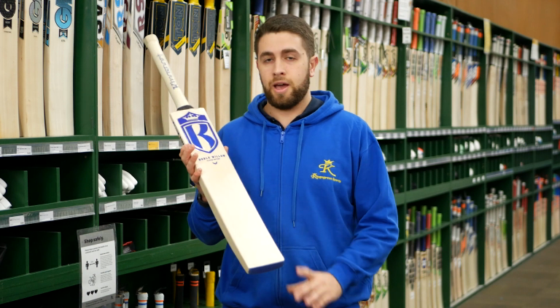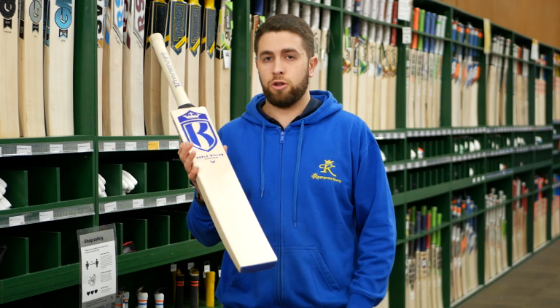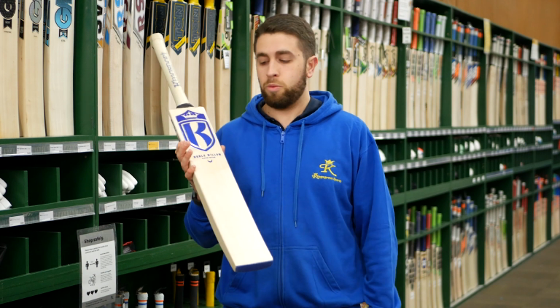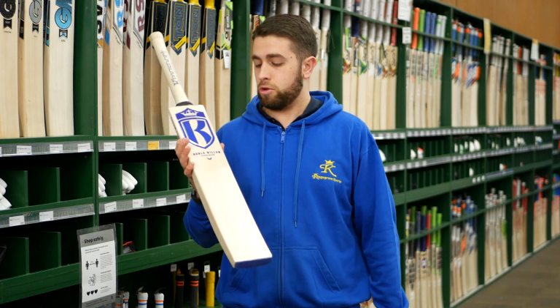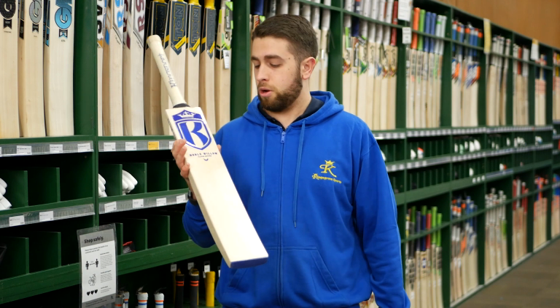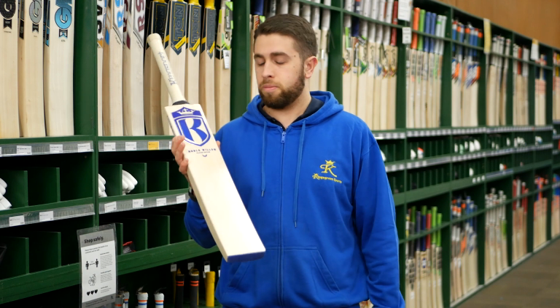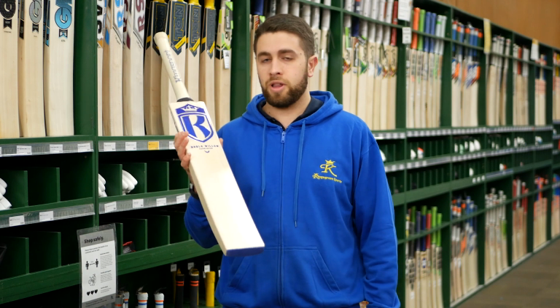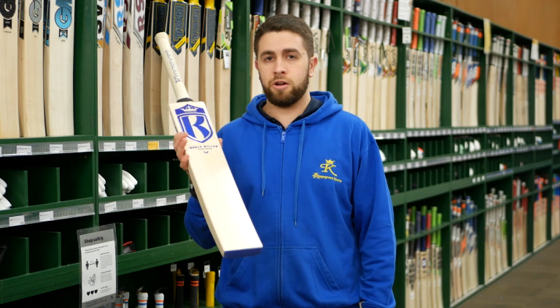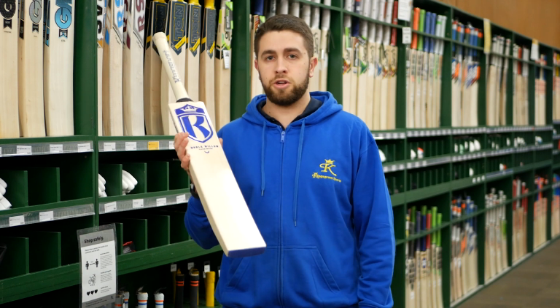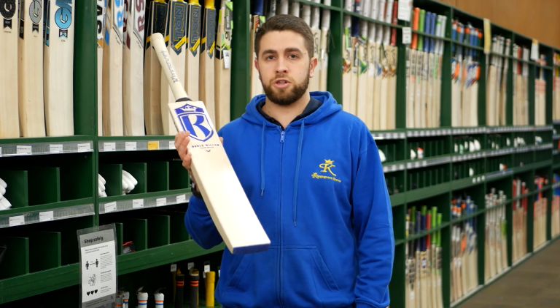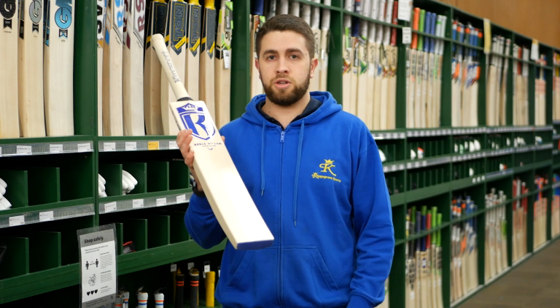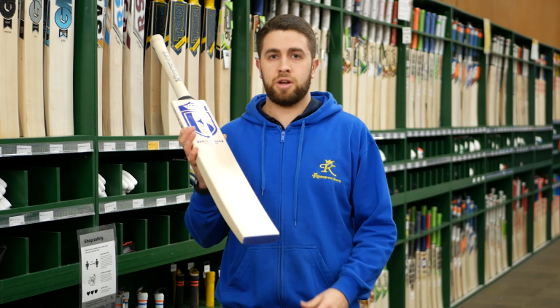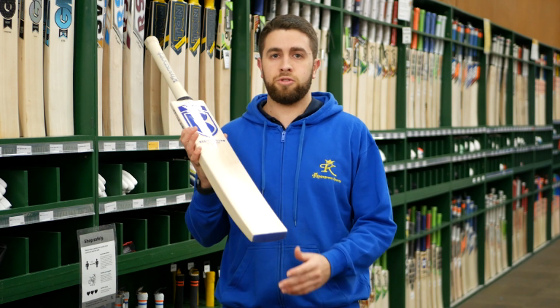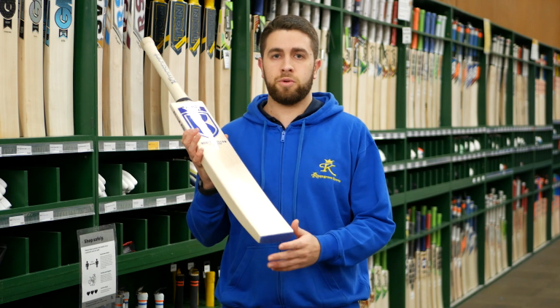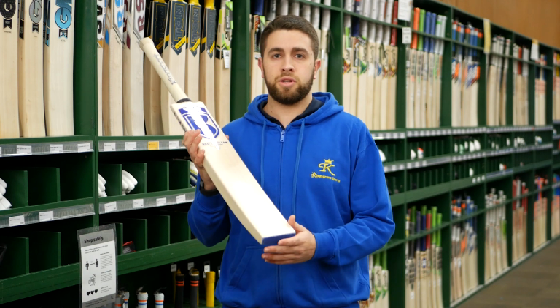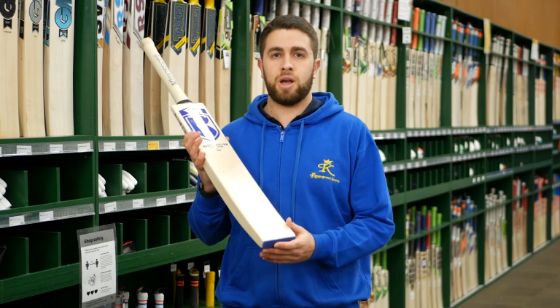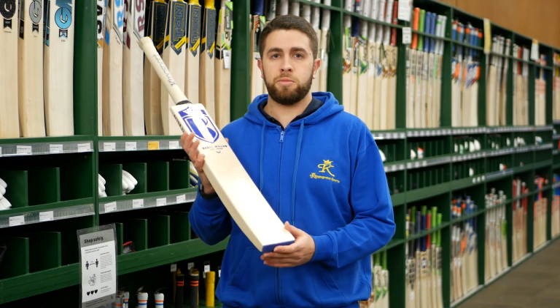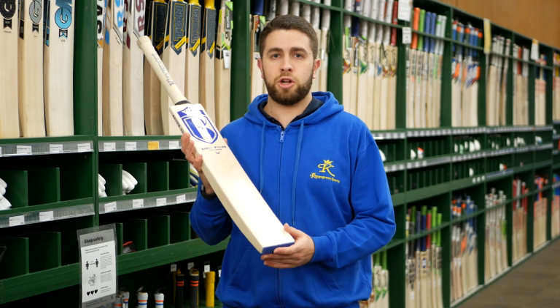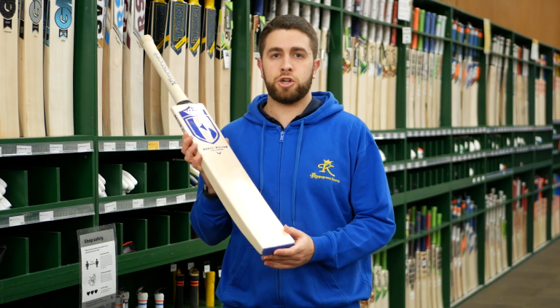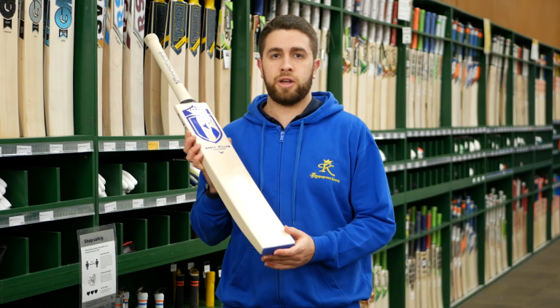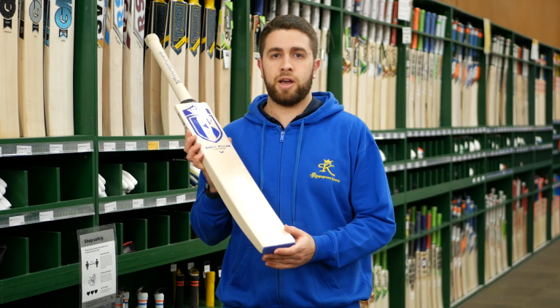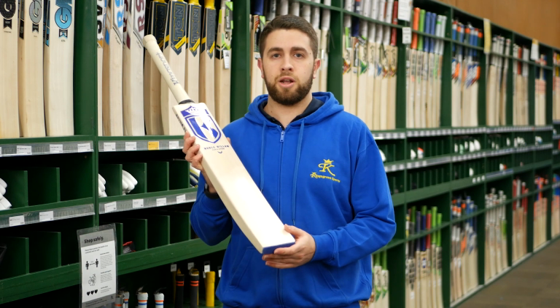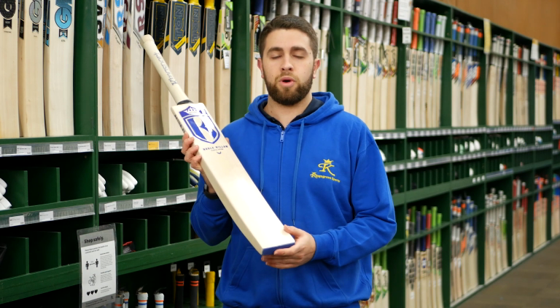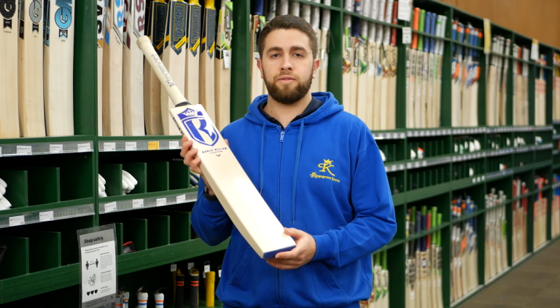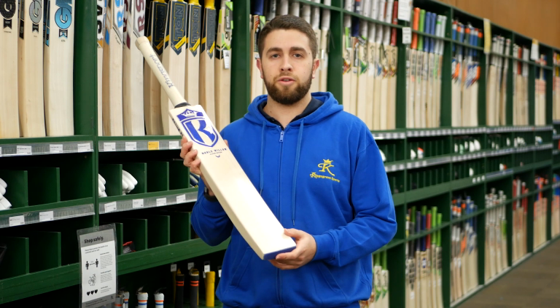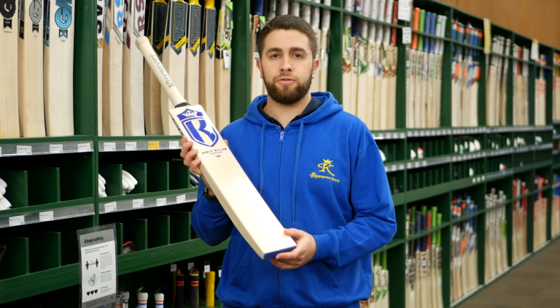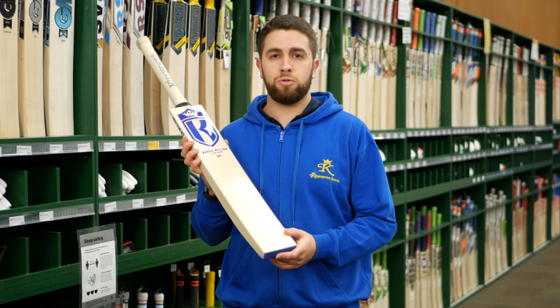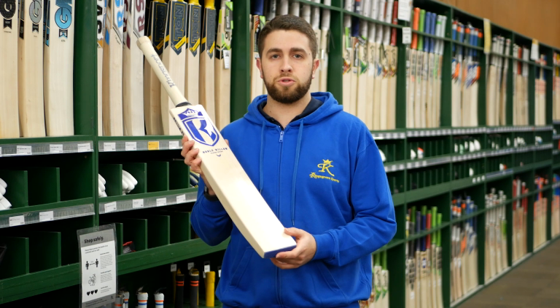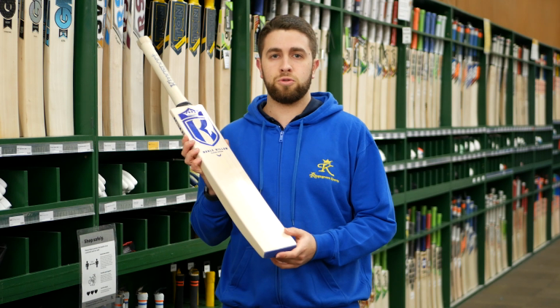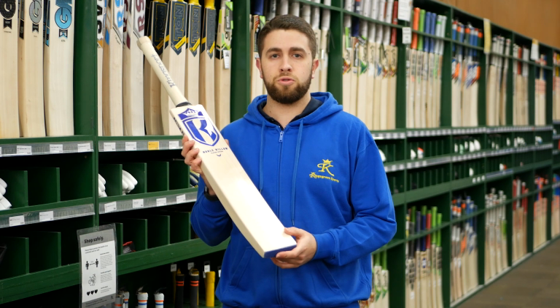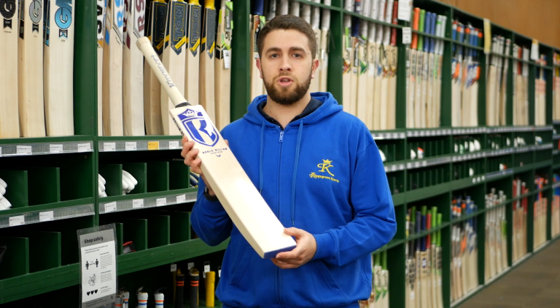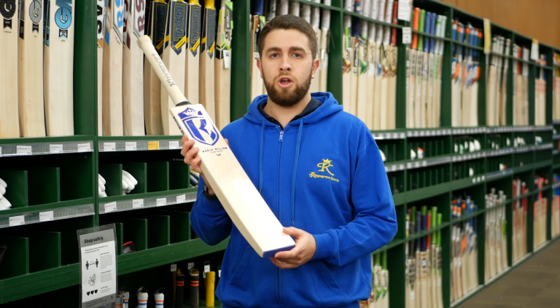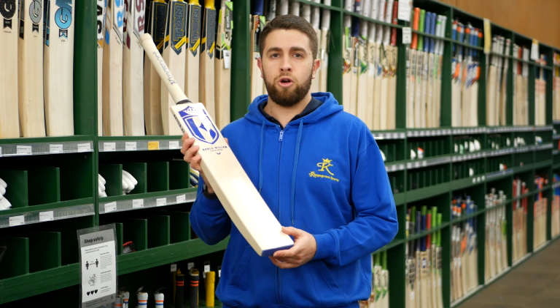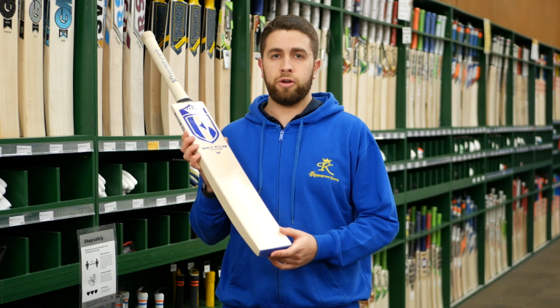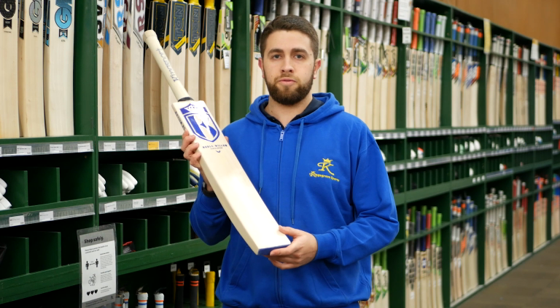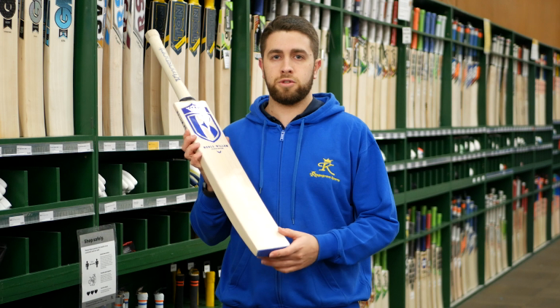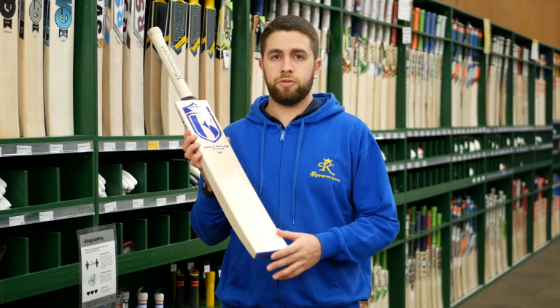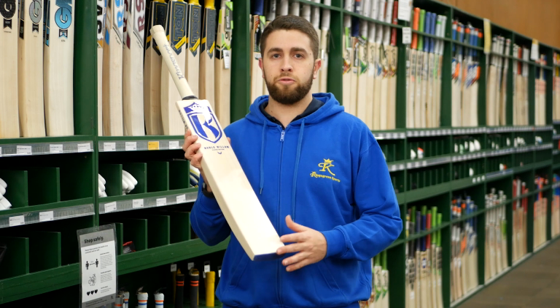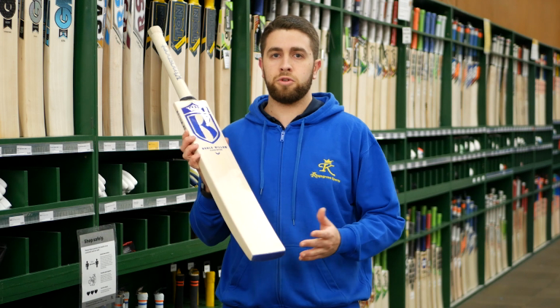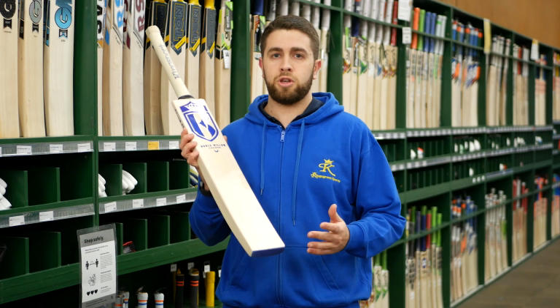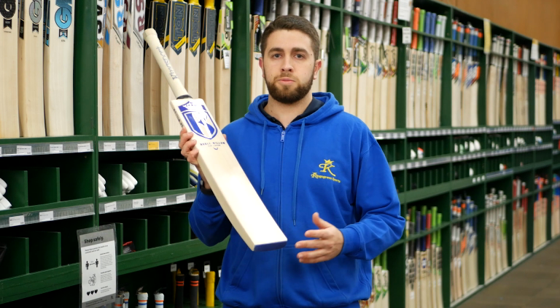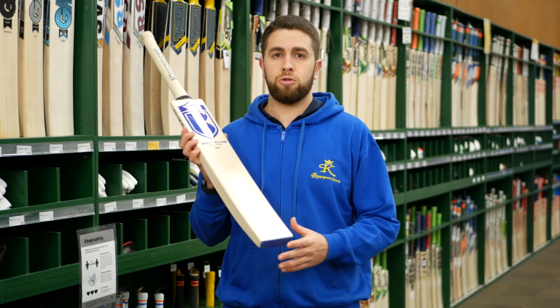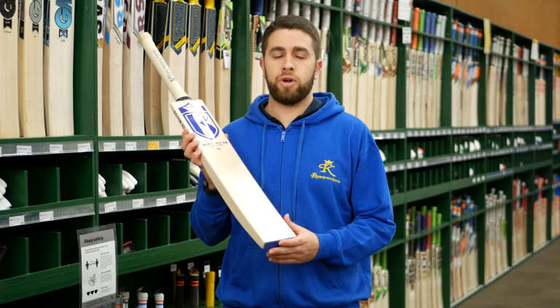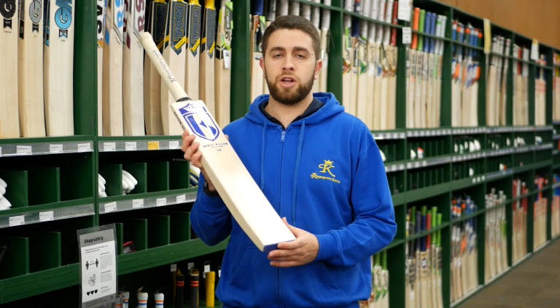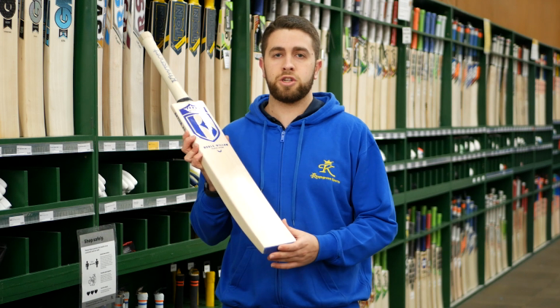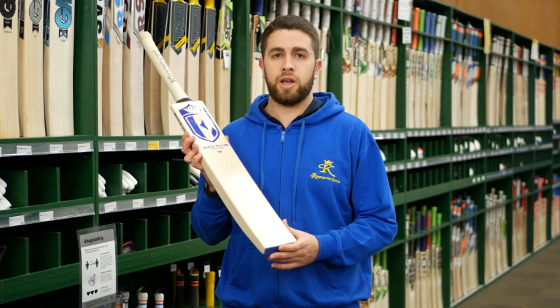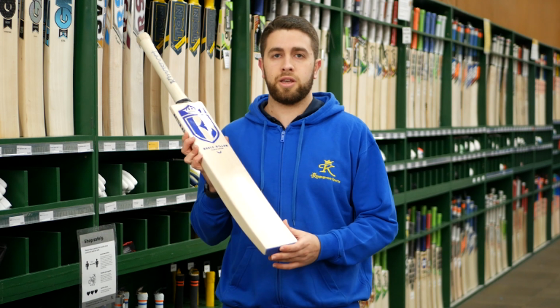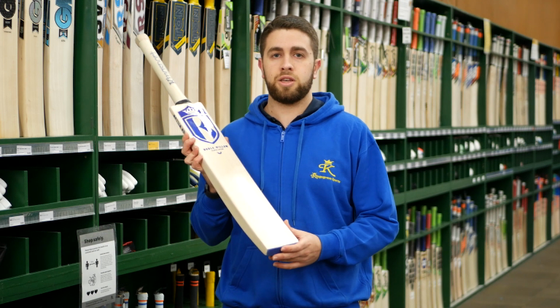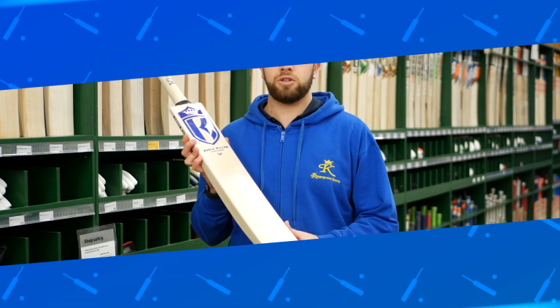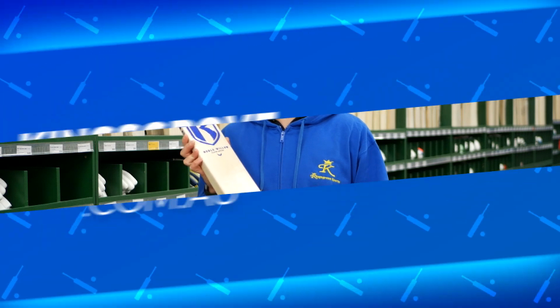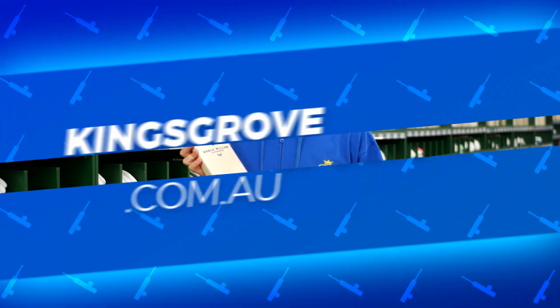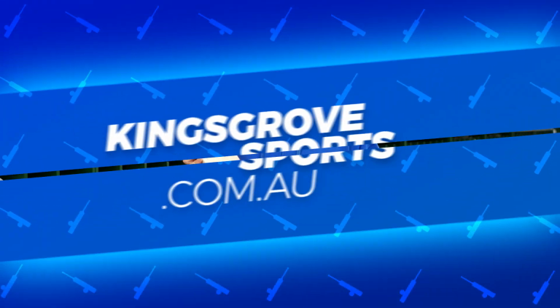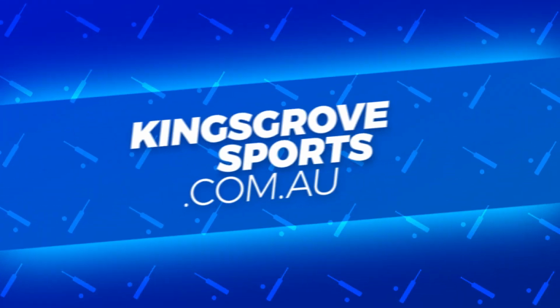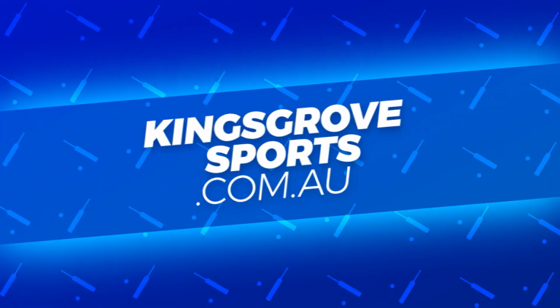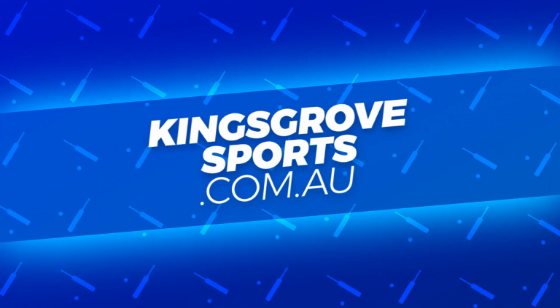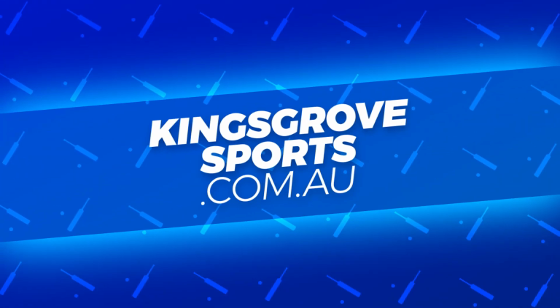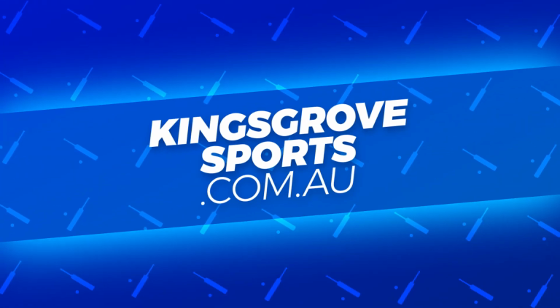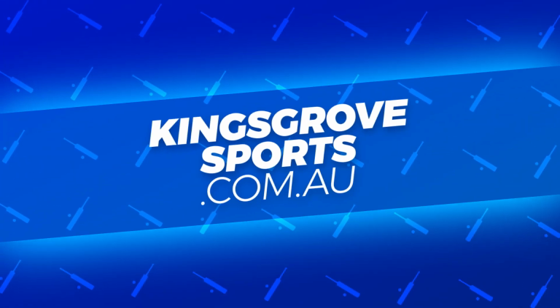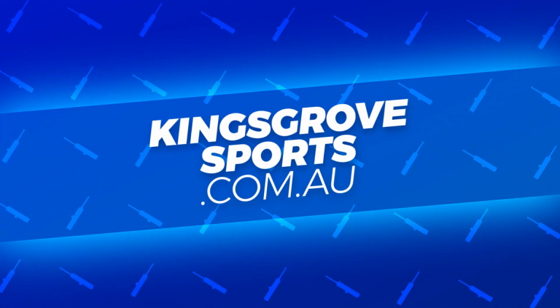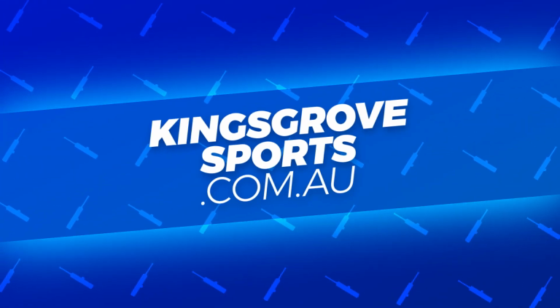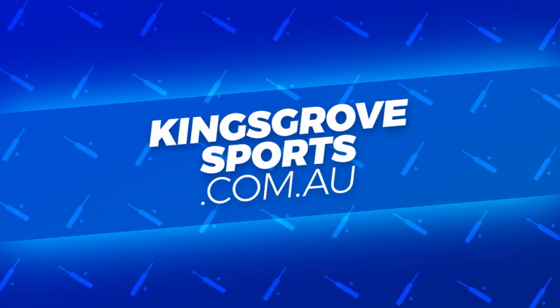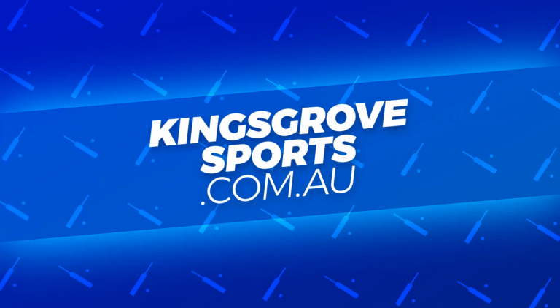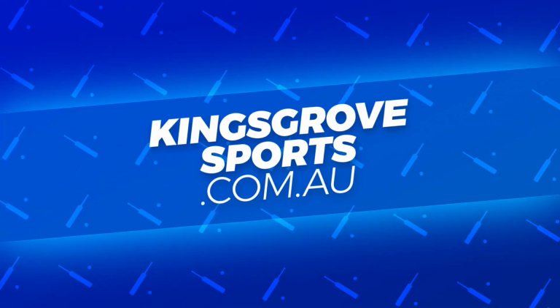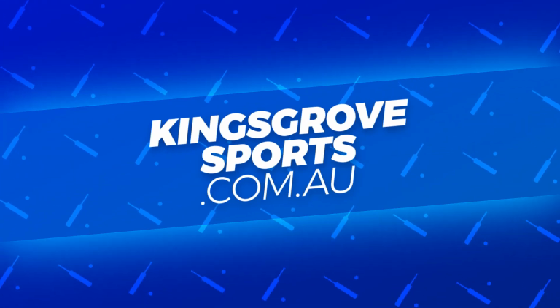The Noble Willow Player Edition — definitely one to come in and check out at one of our four stores, or you can visit the full Kingsport range at kingsgrovesports.com.au.